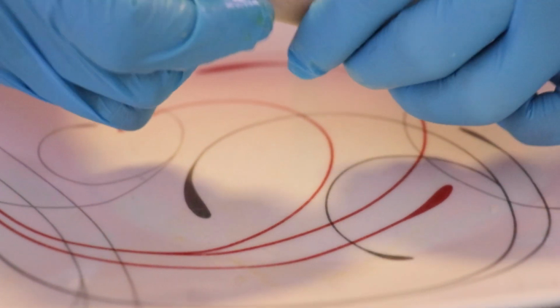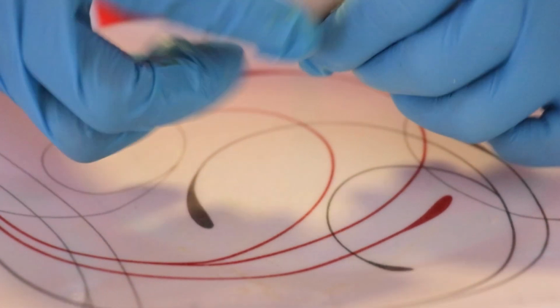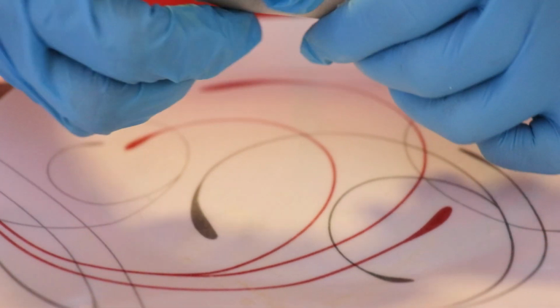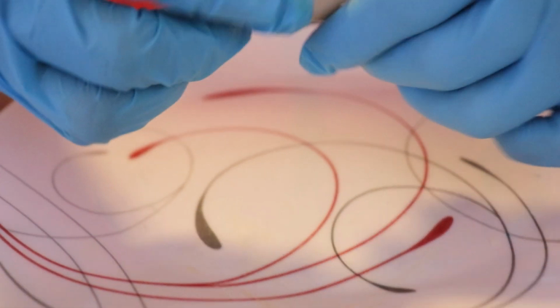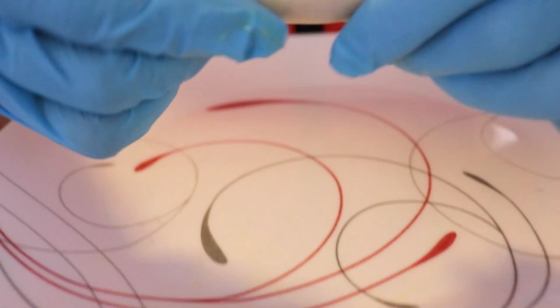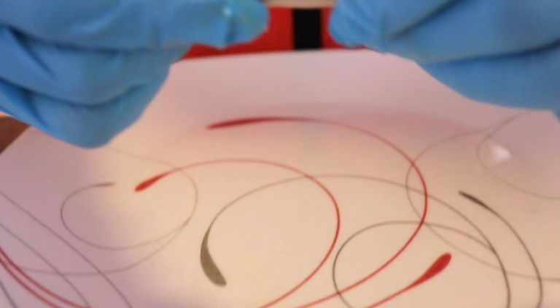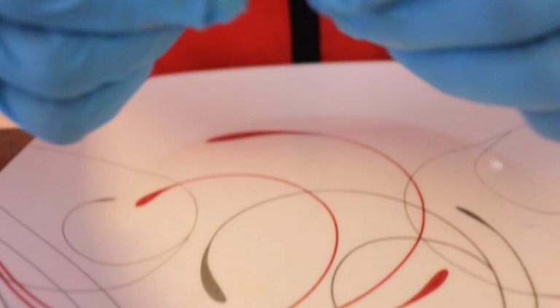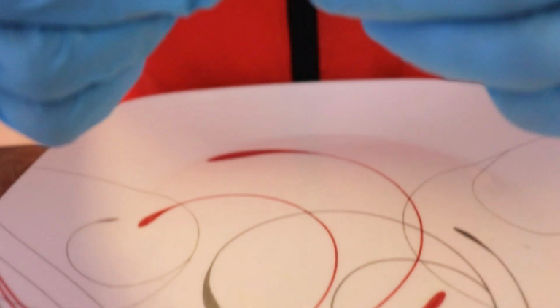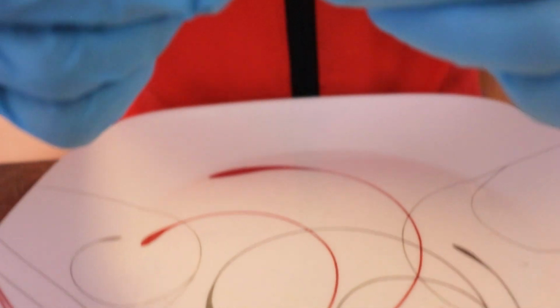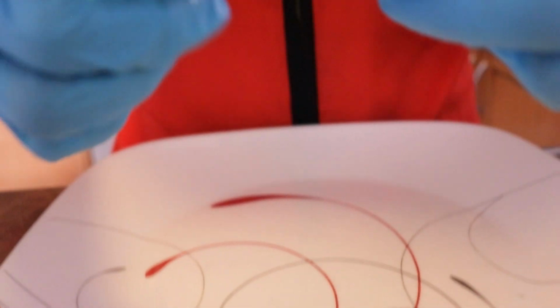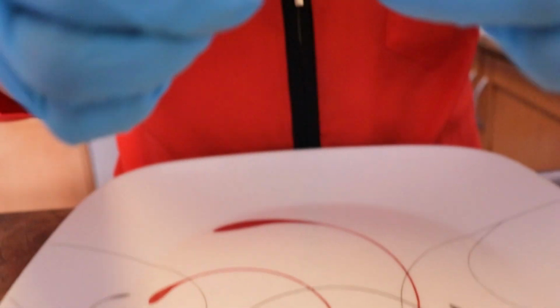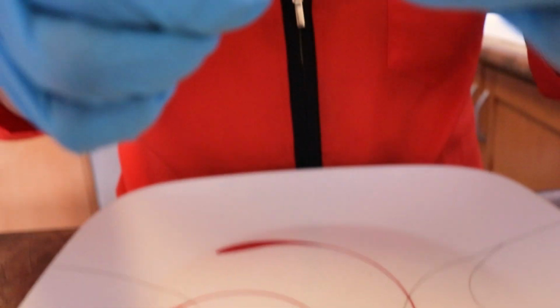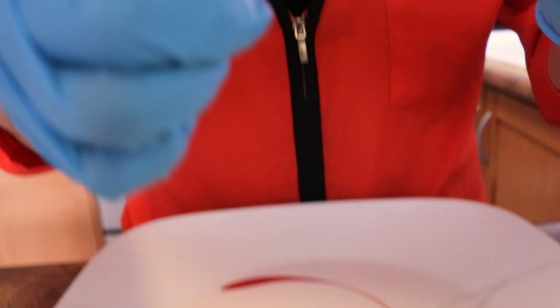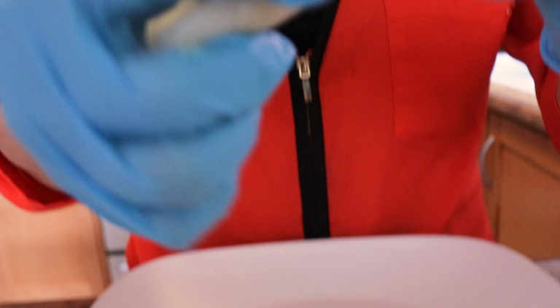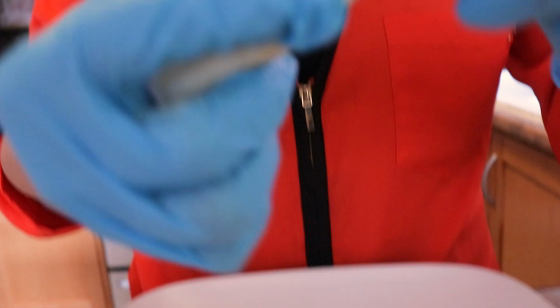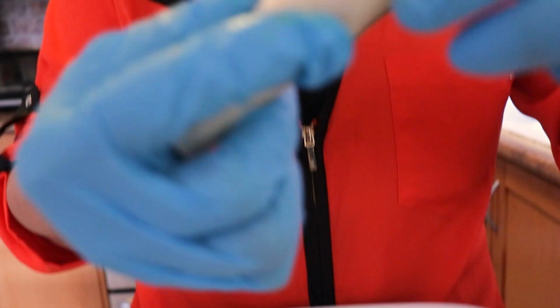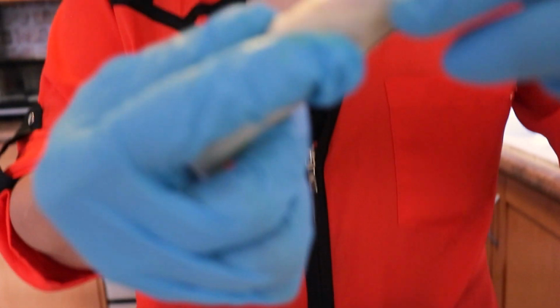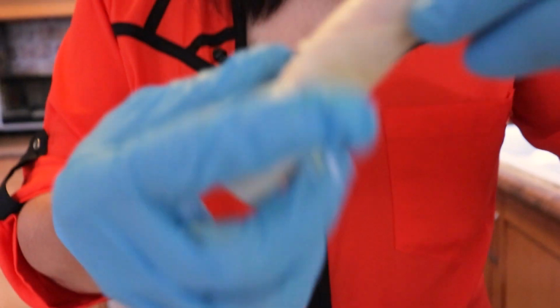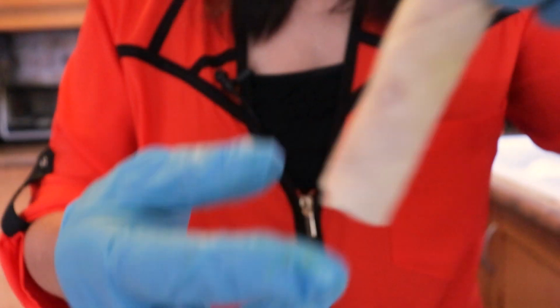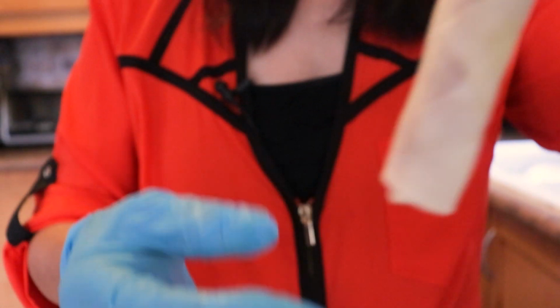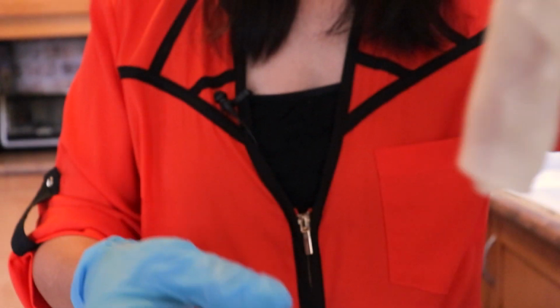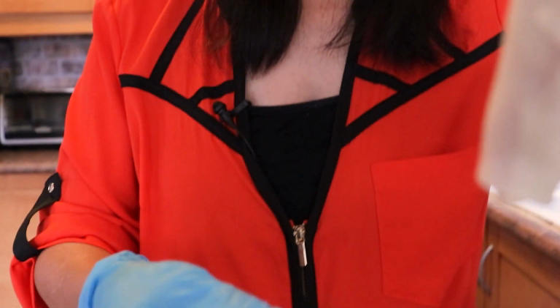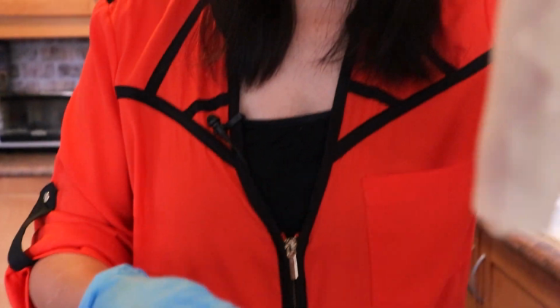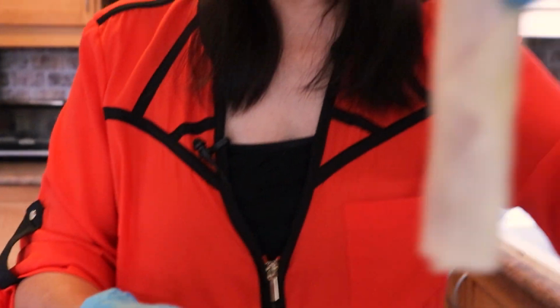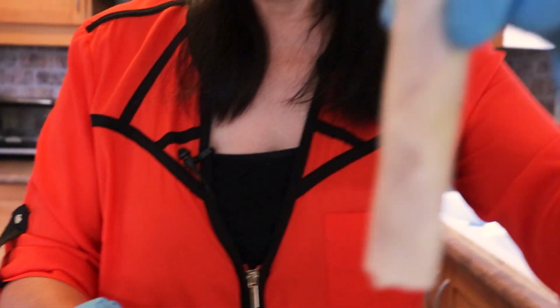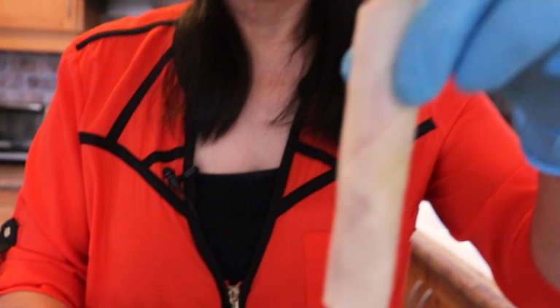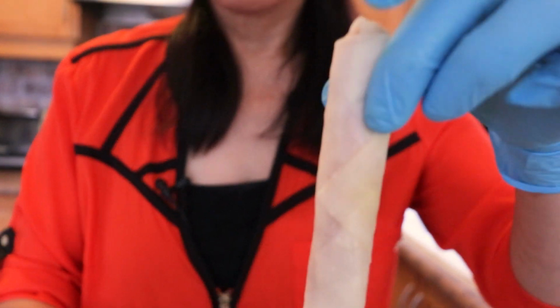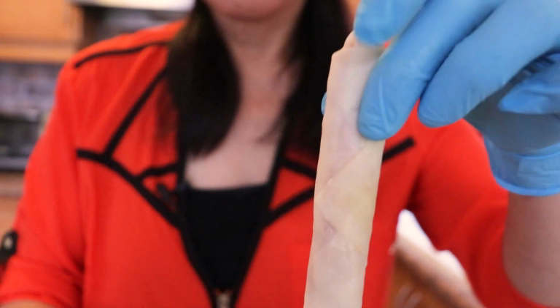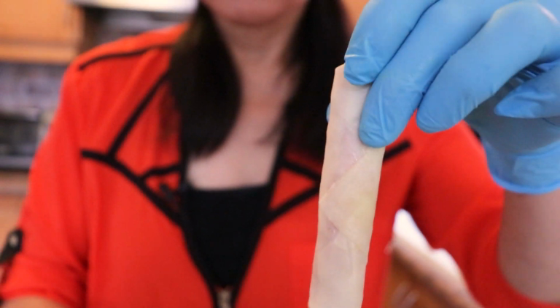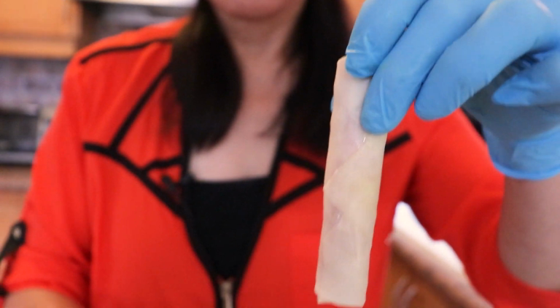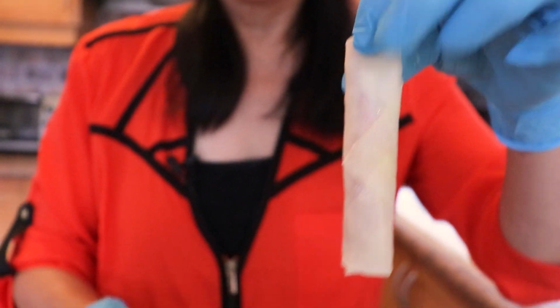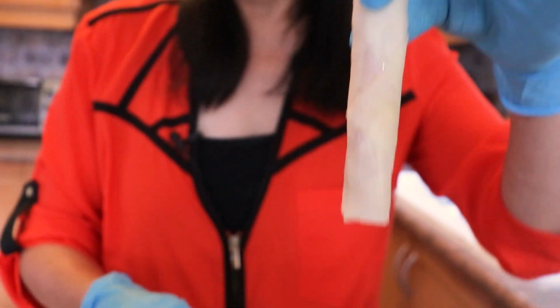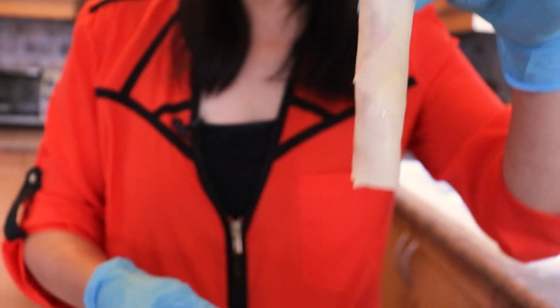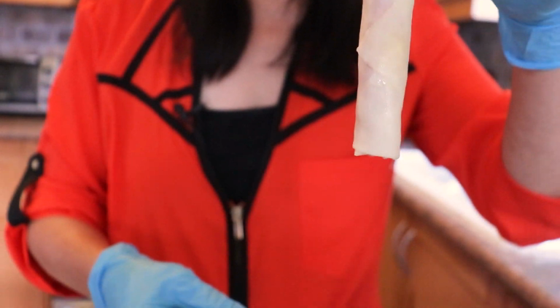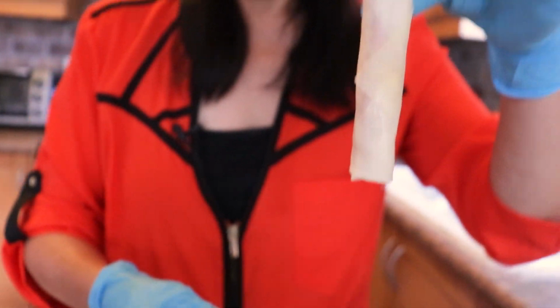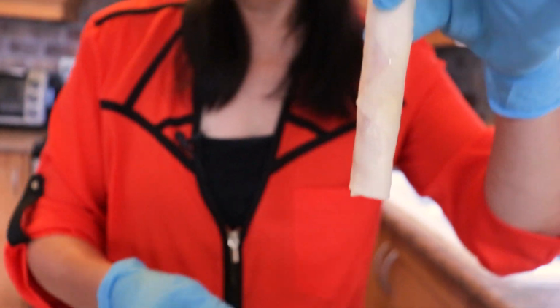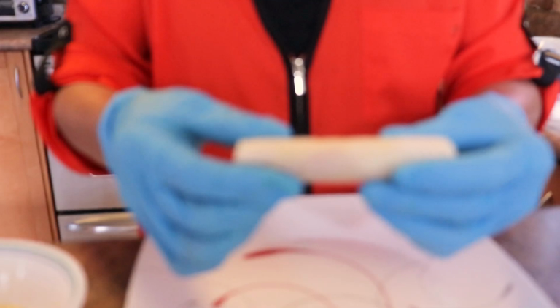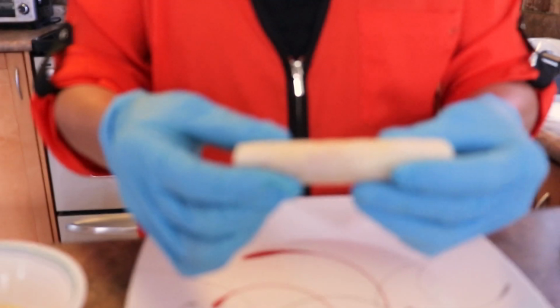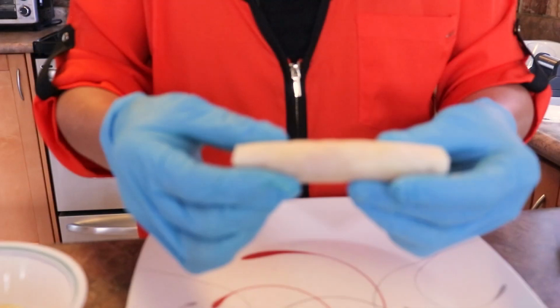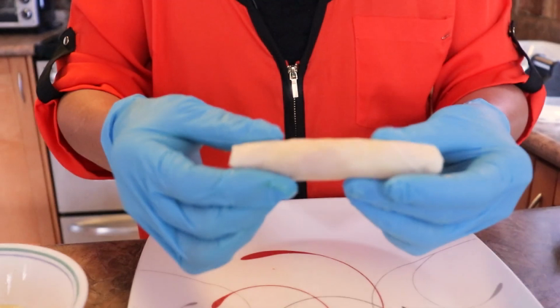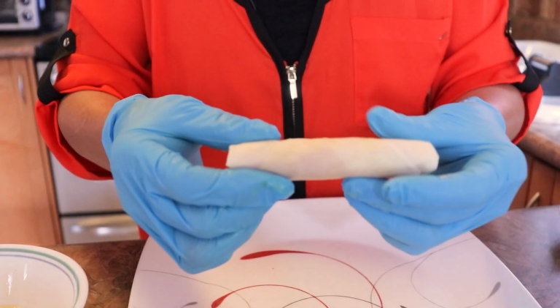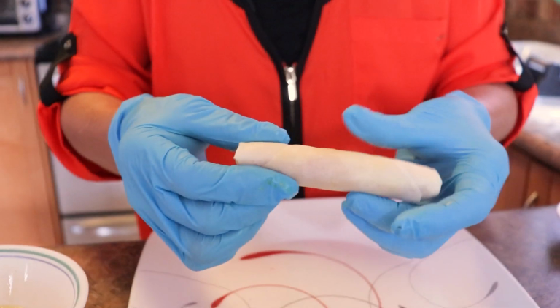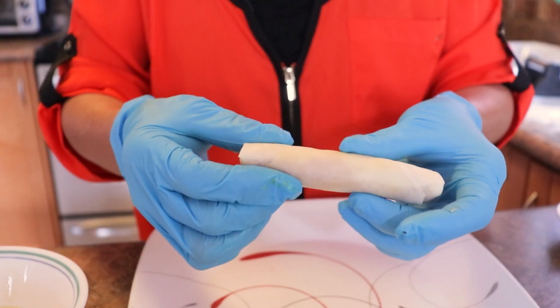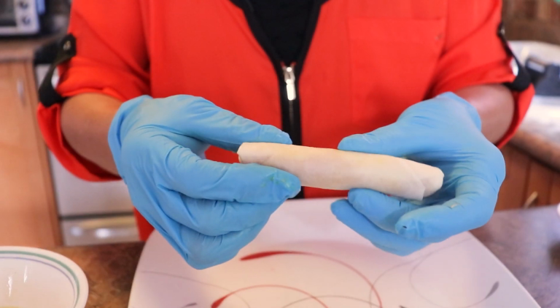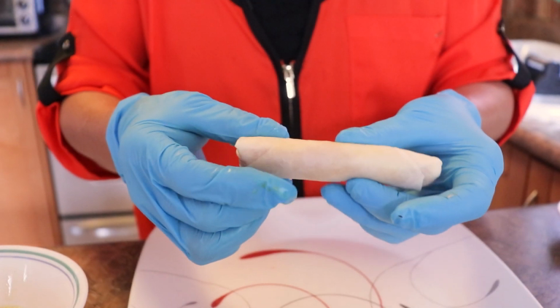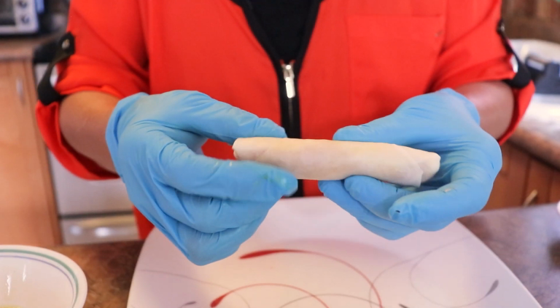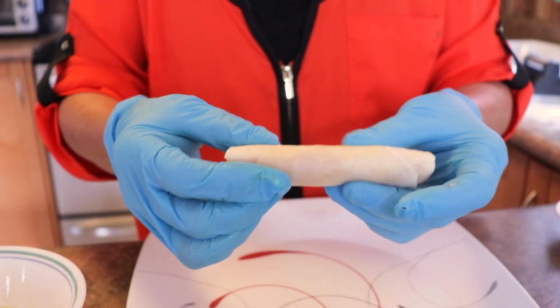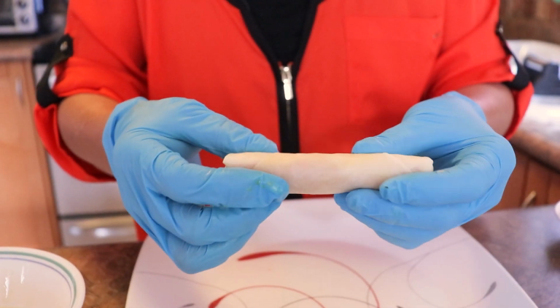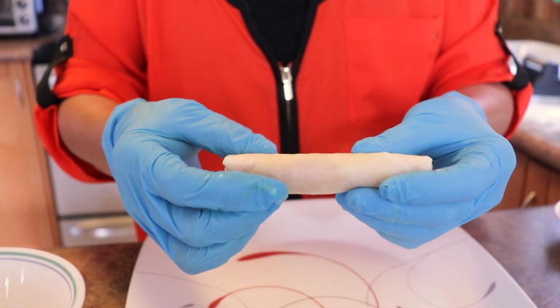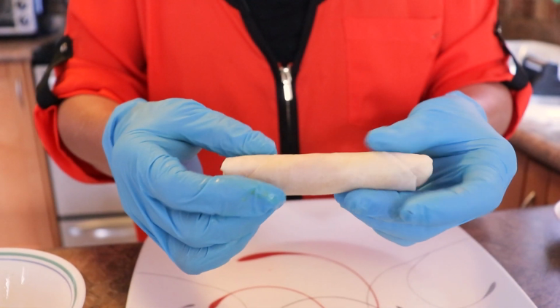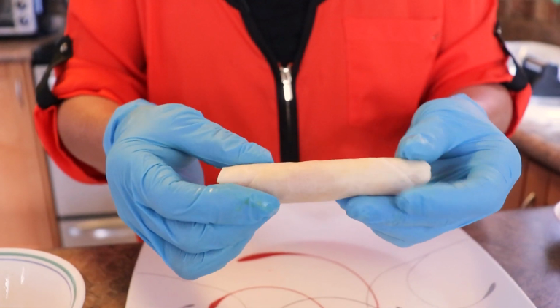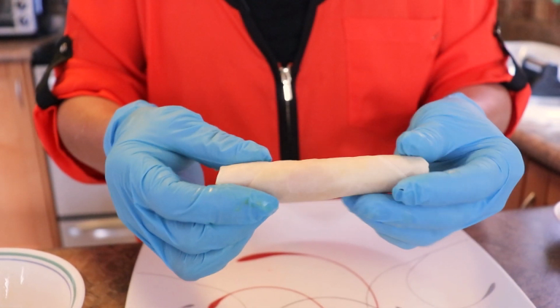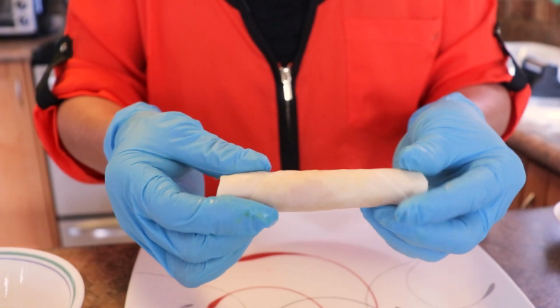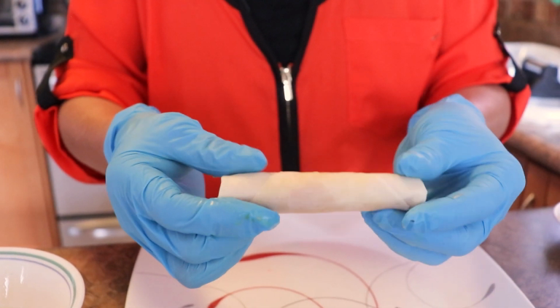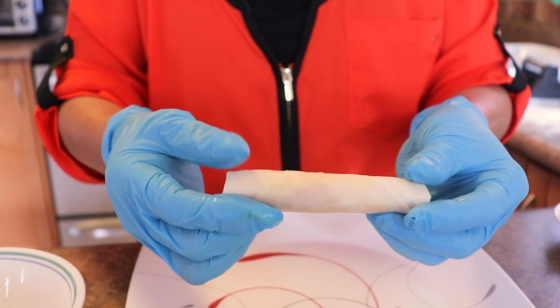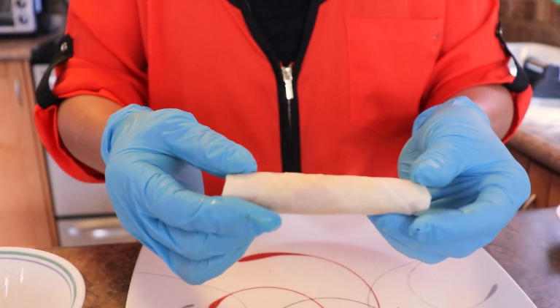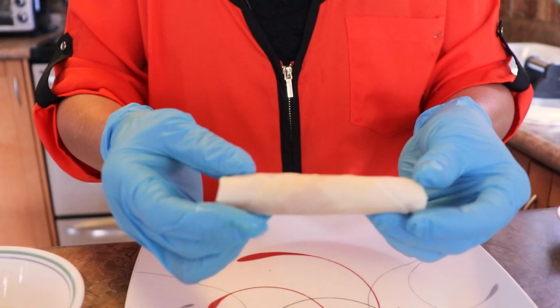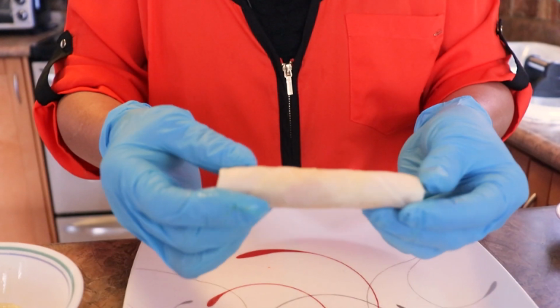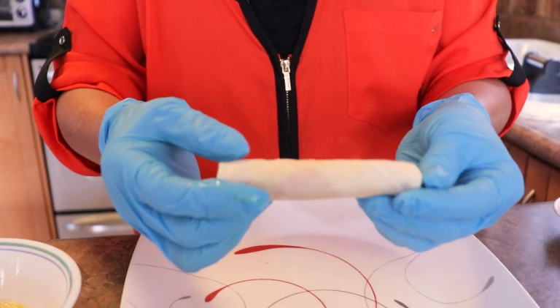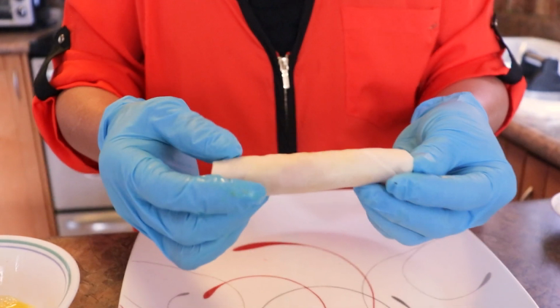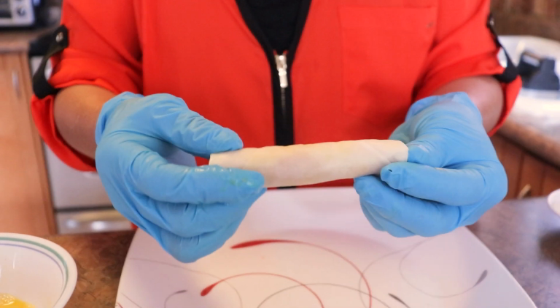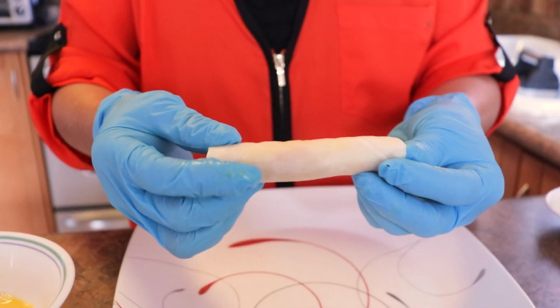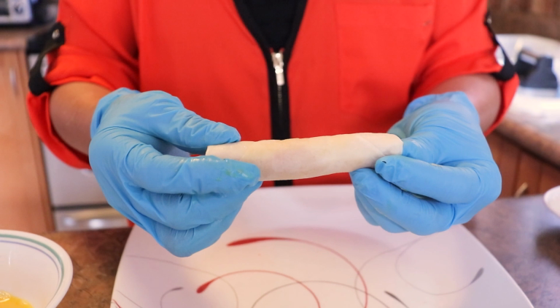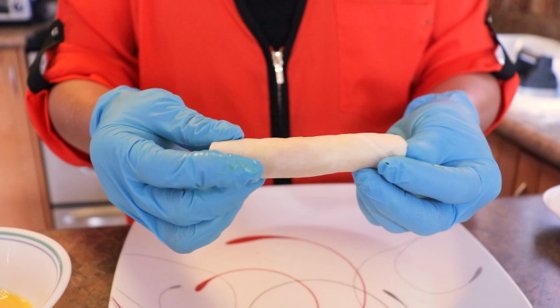You see how it is? Like this is the good size for the spring roll.